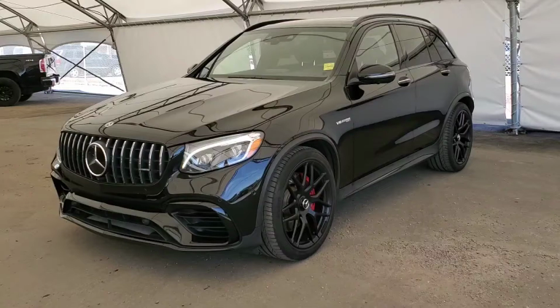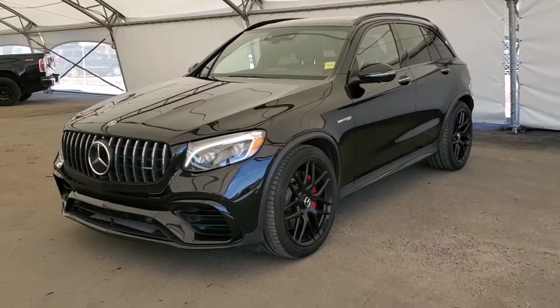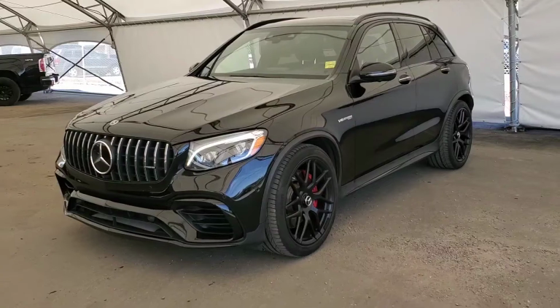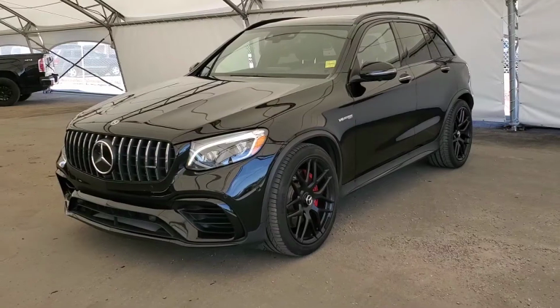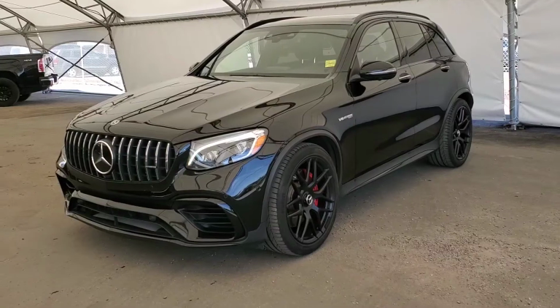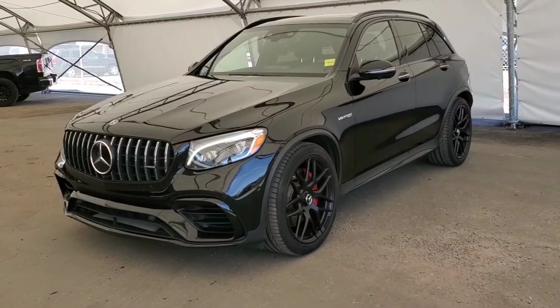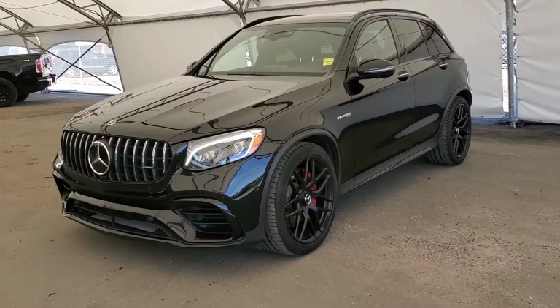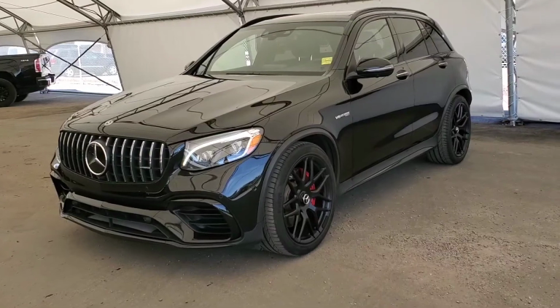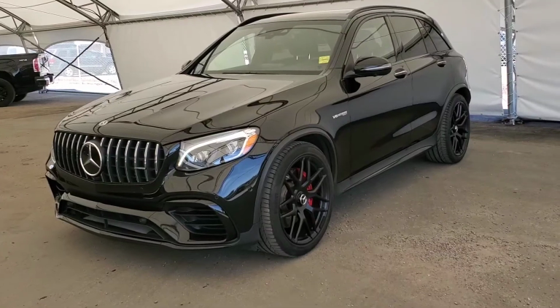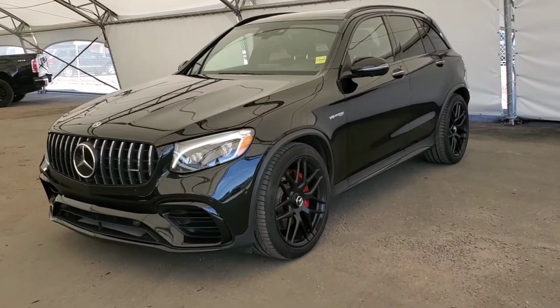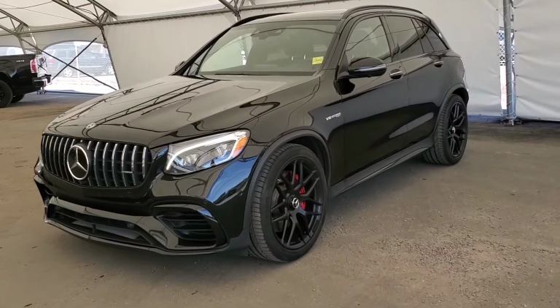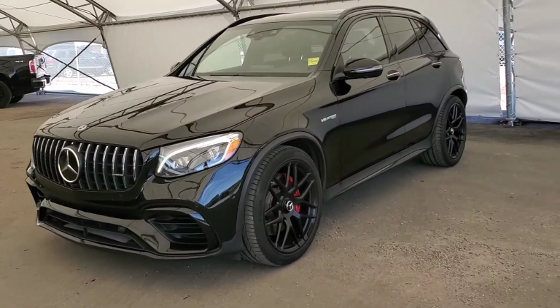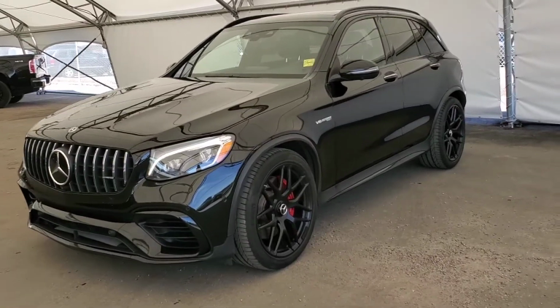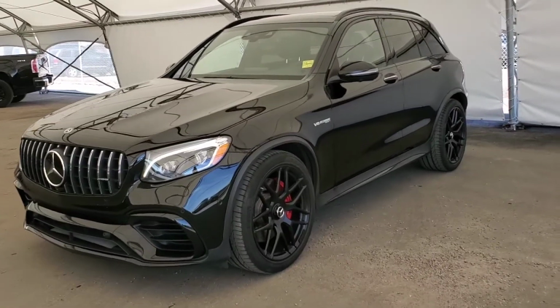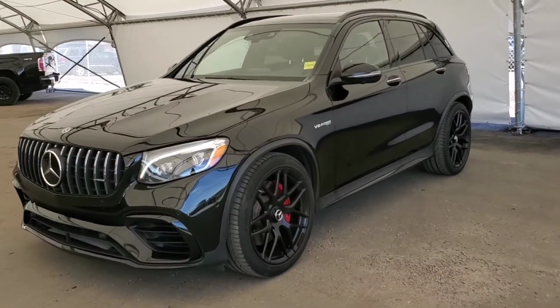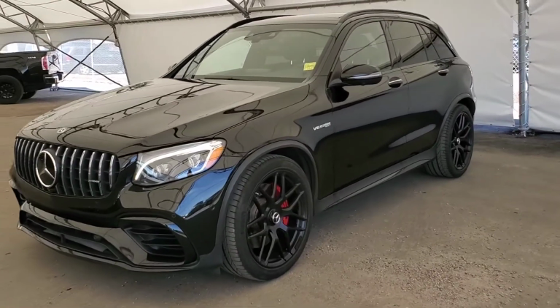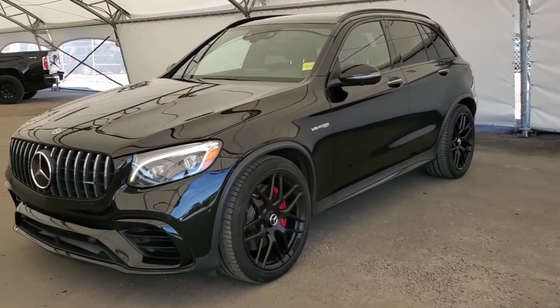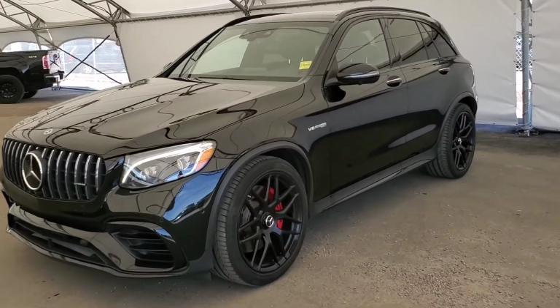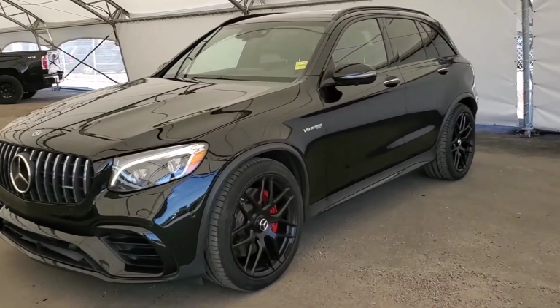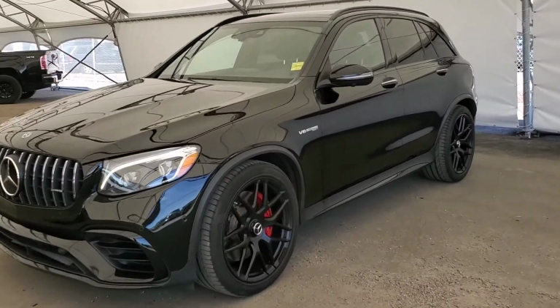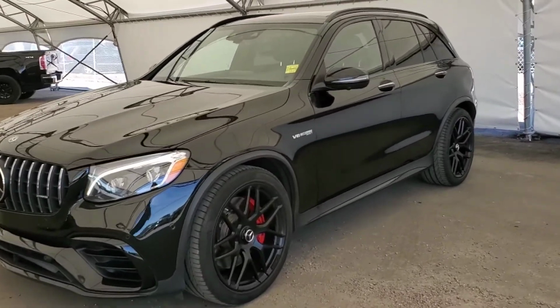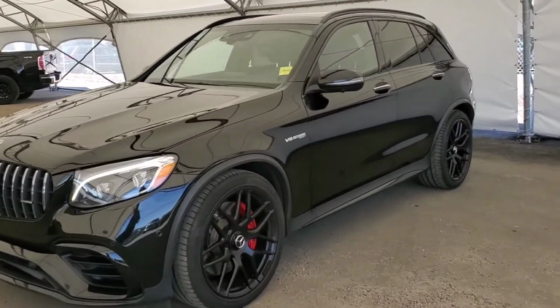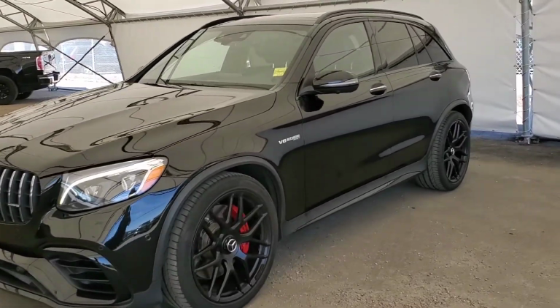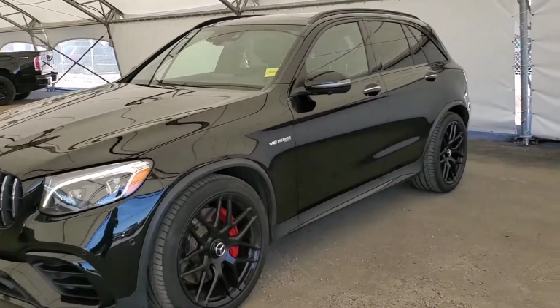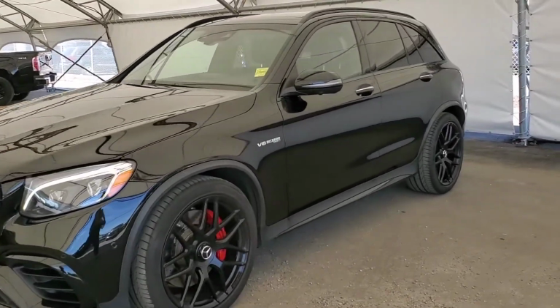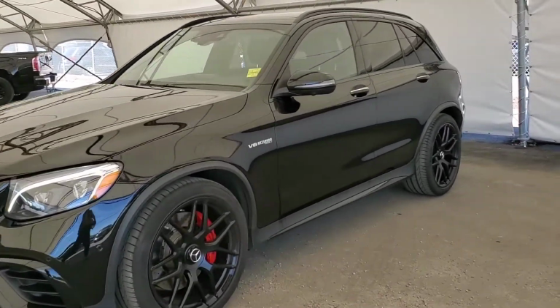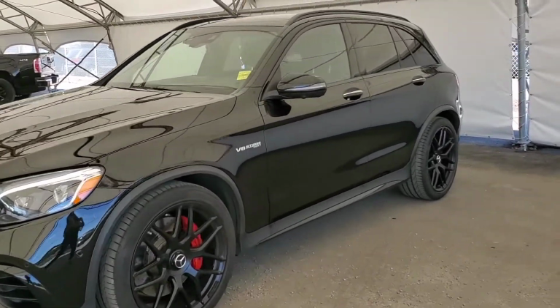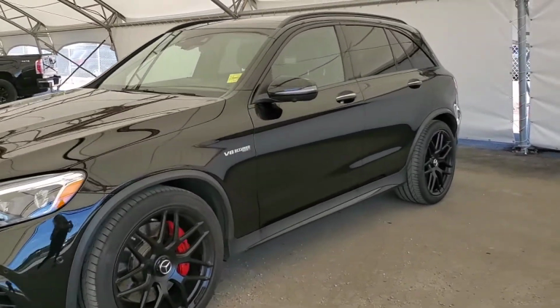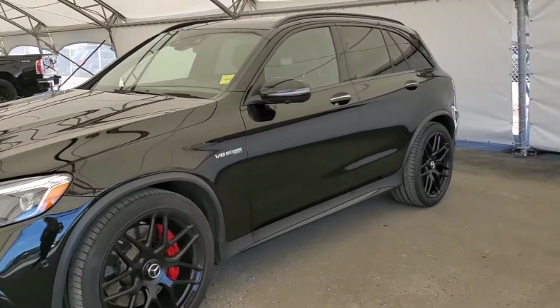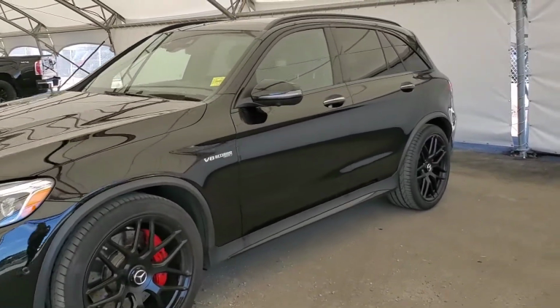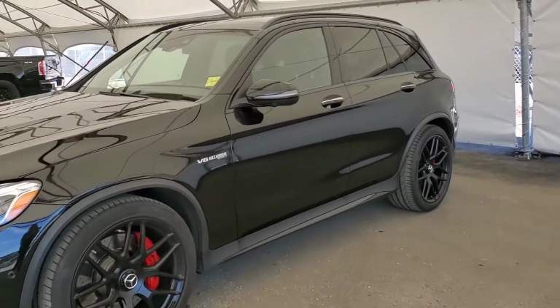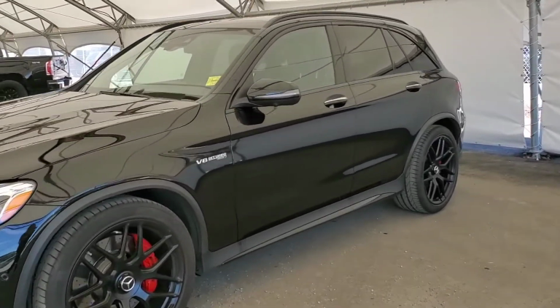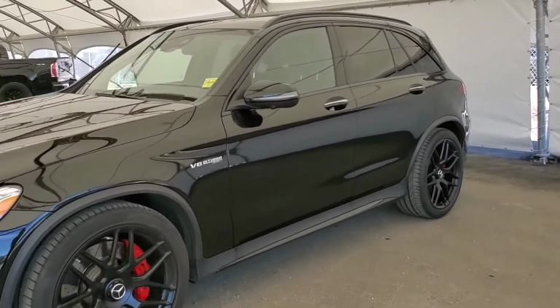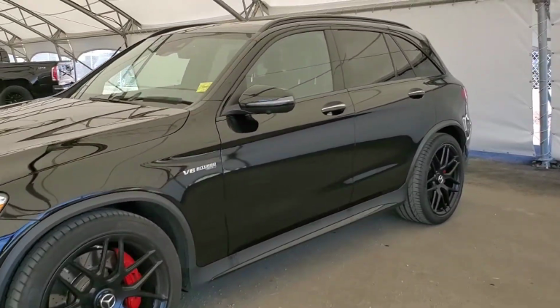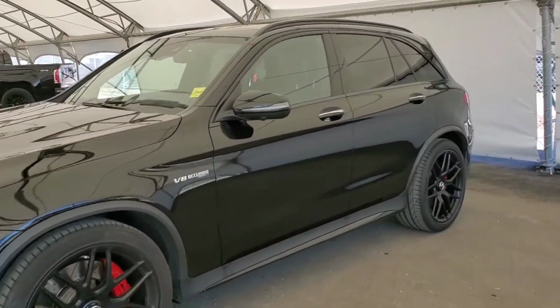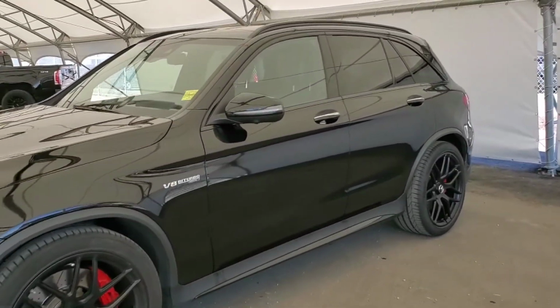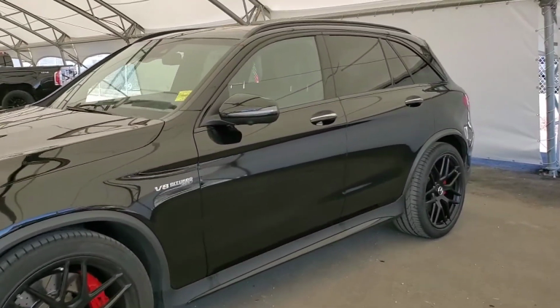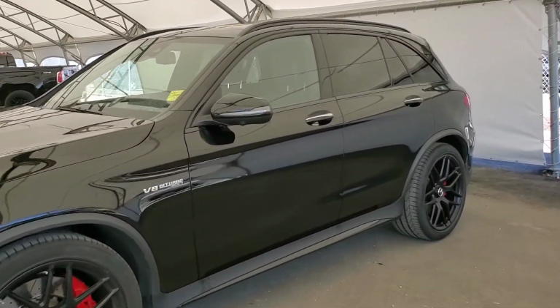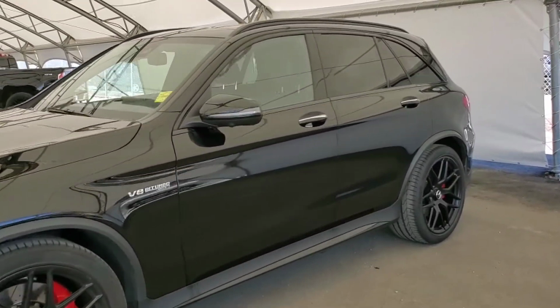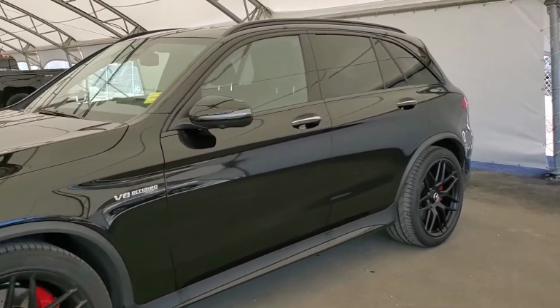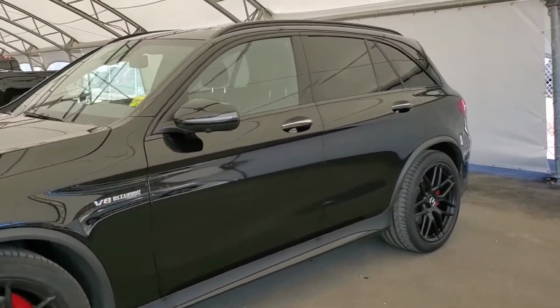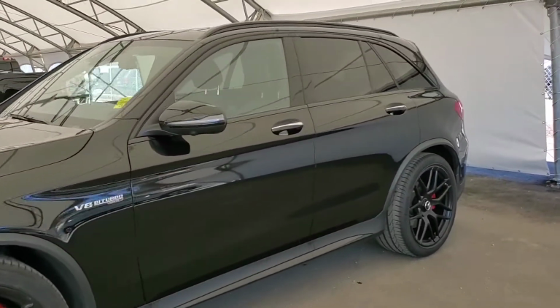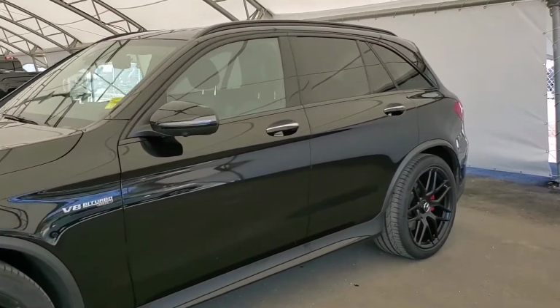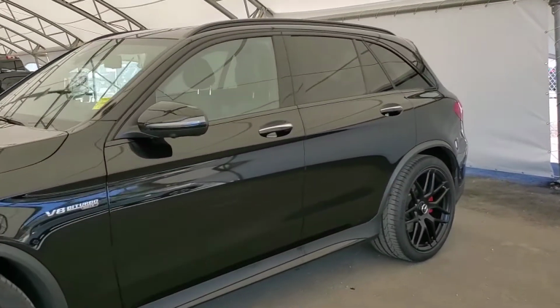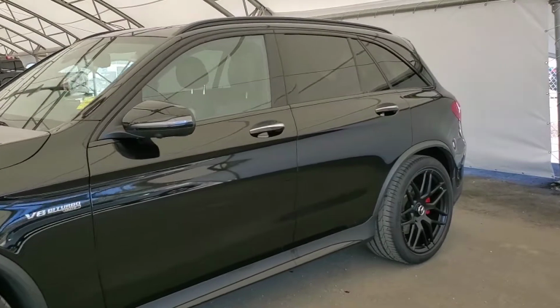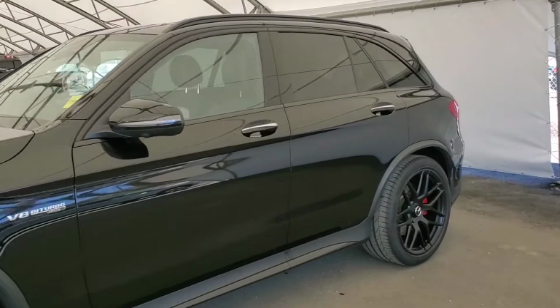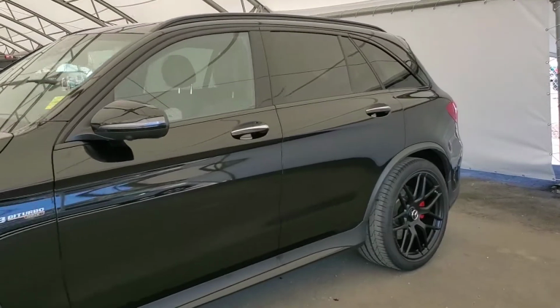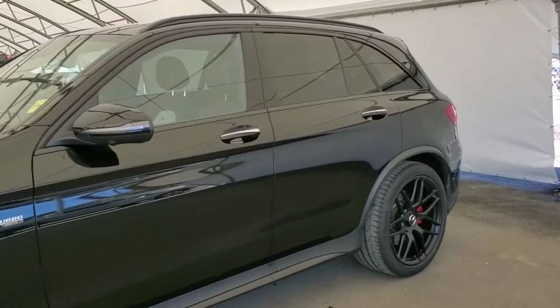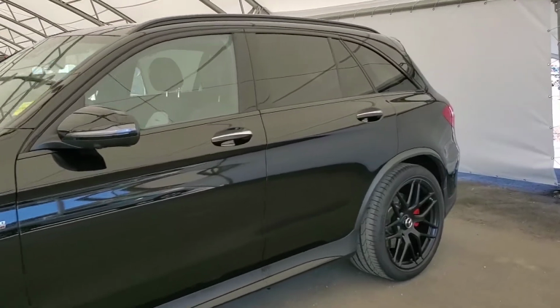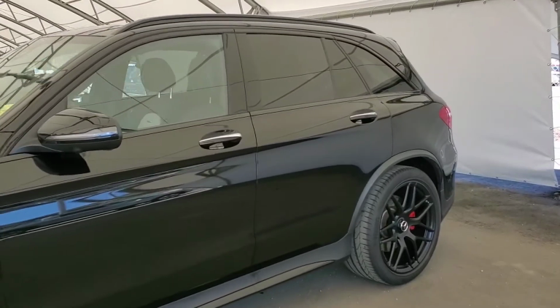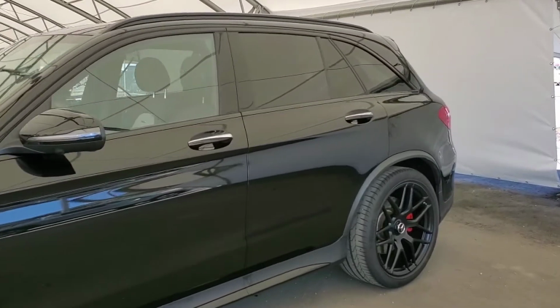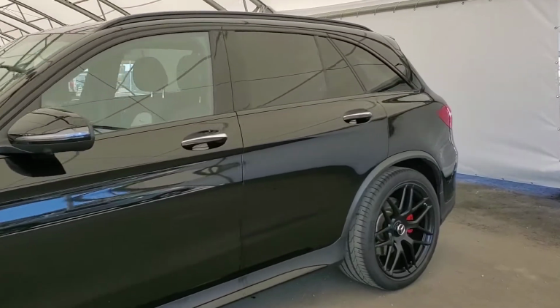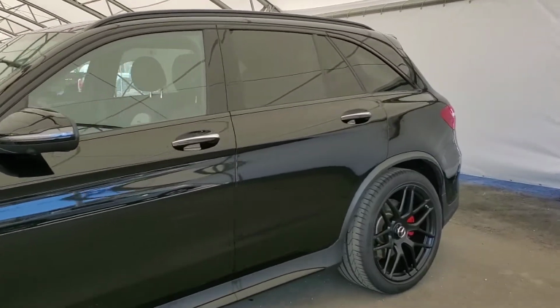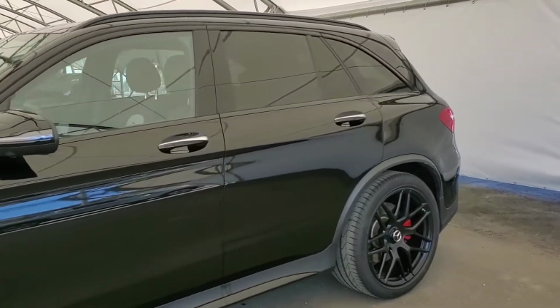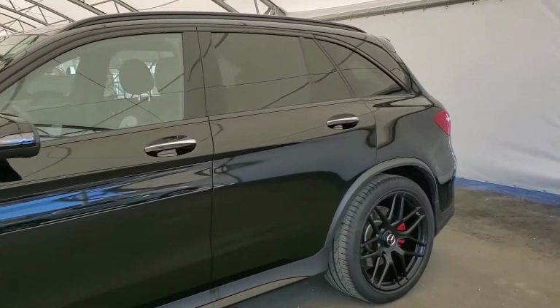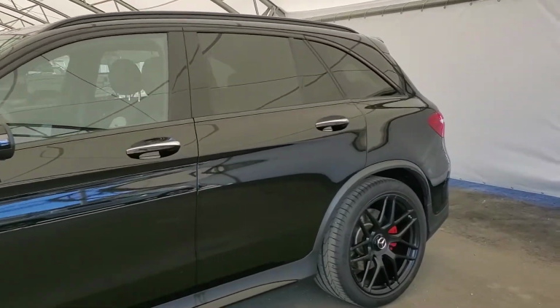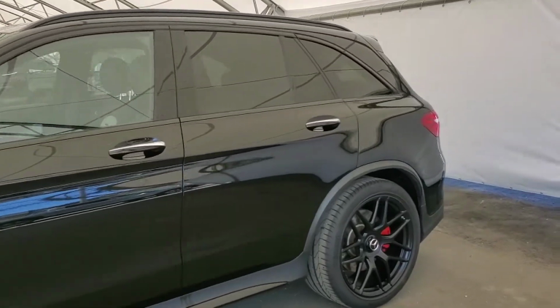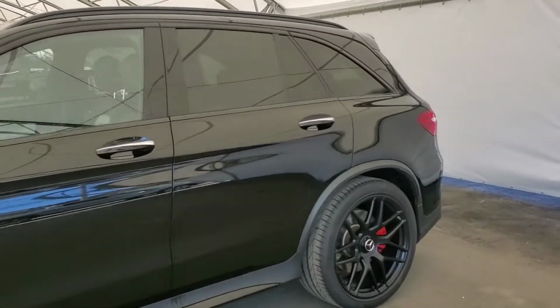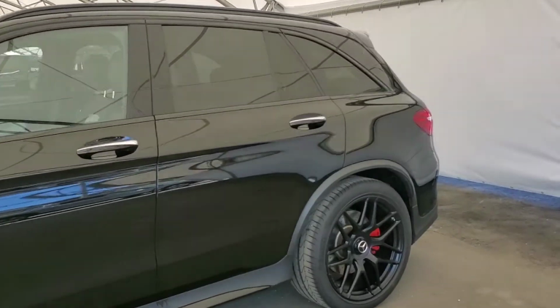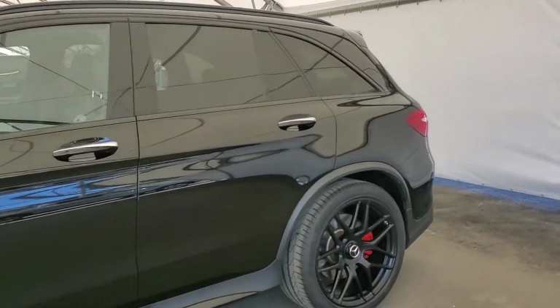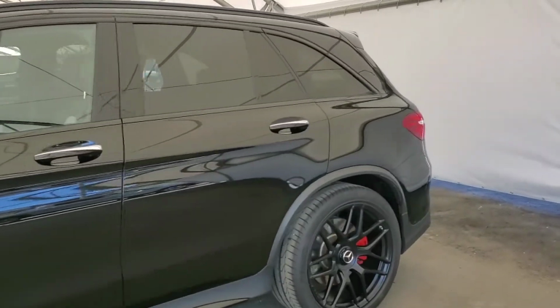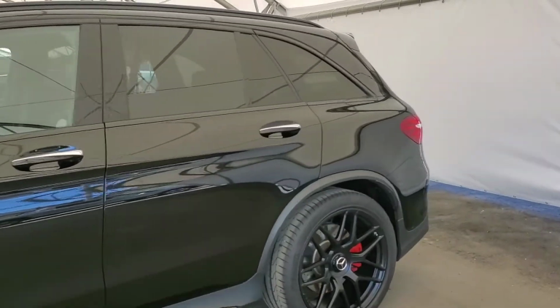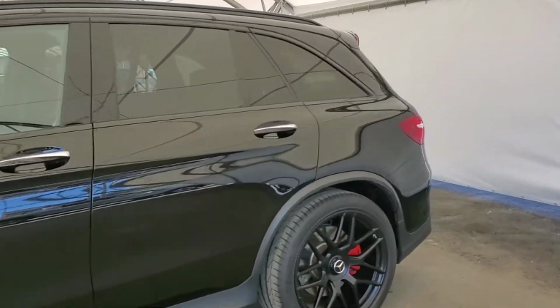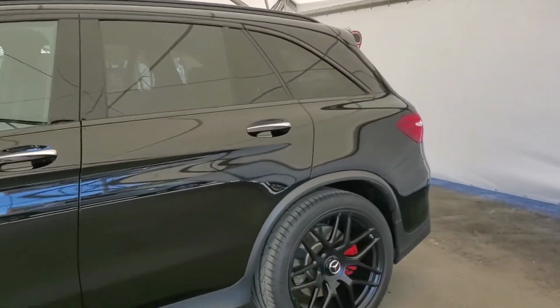Hi everyone, this is a pre-owned 2019 Mercedes GLC with a V8 engine.